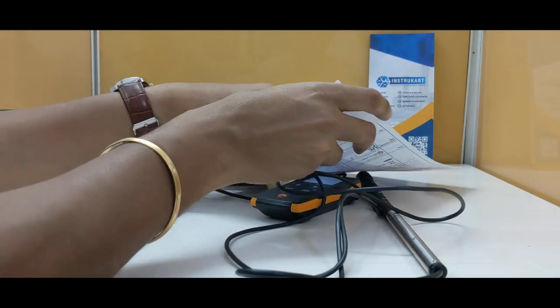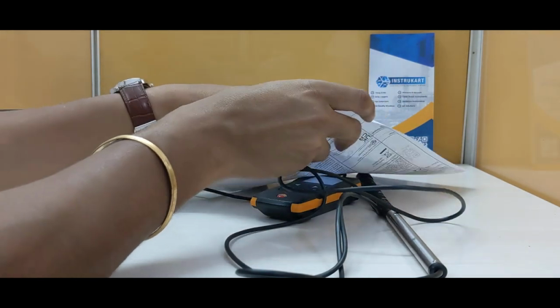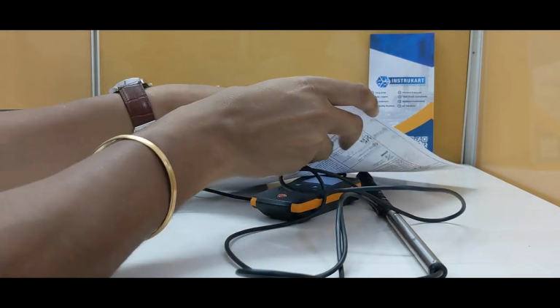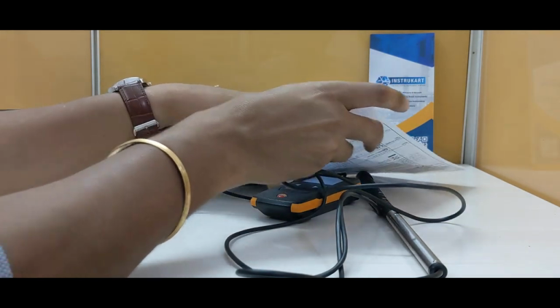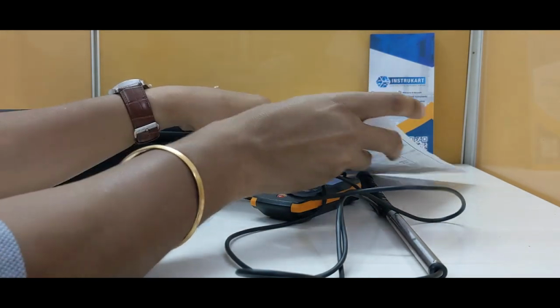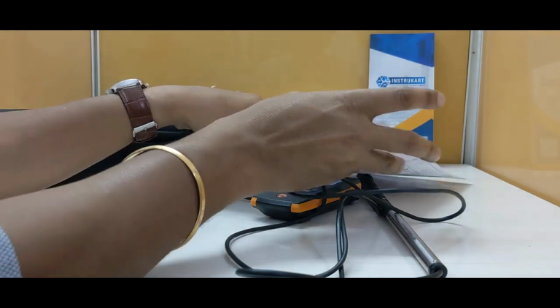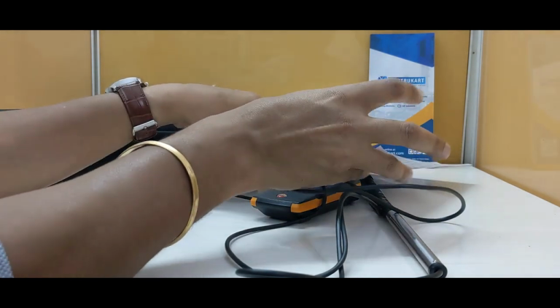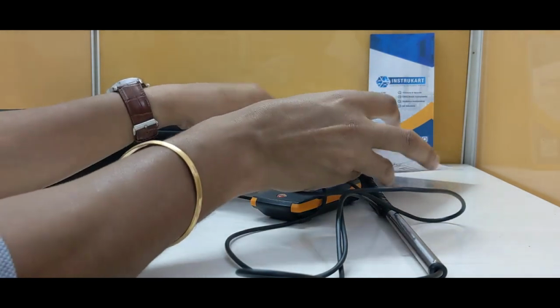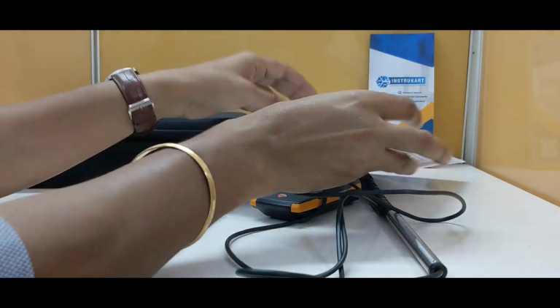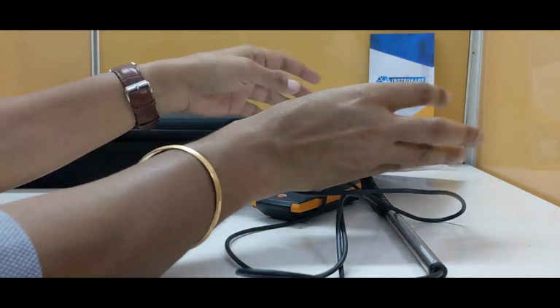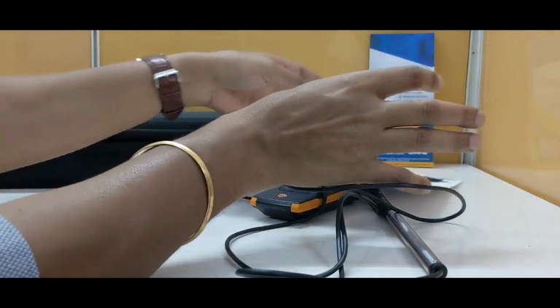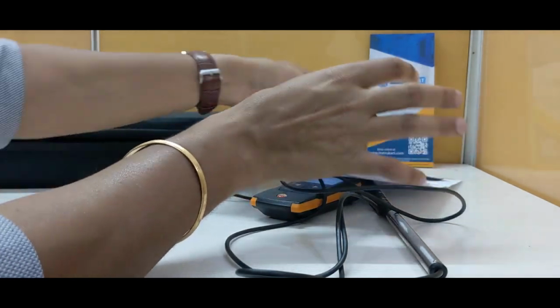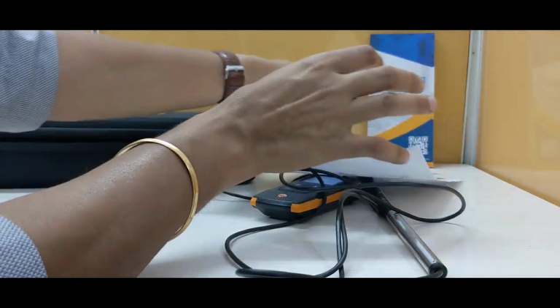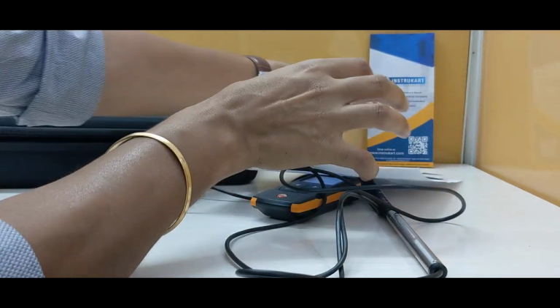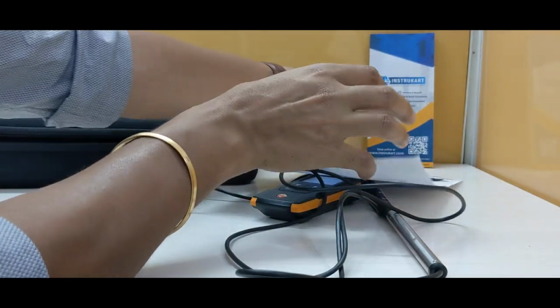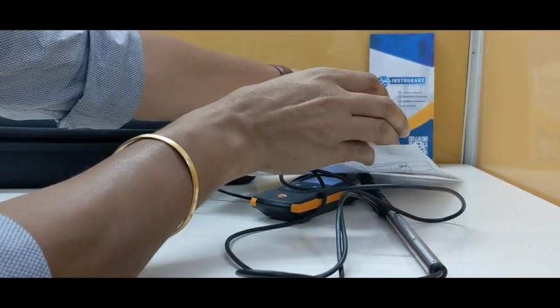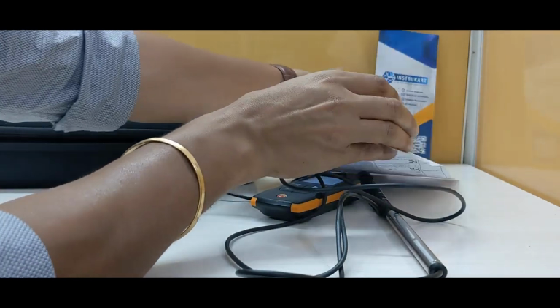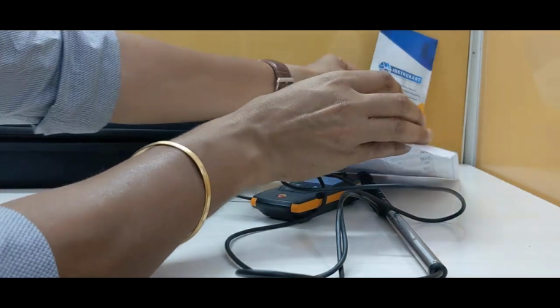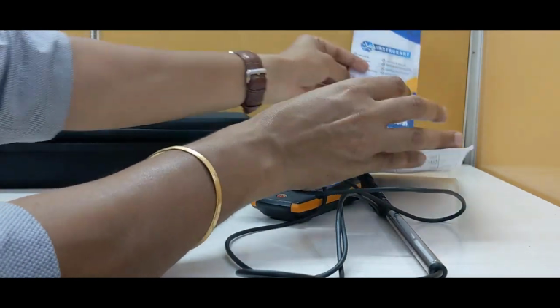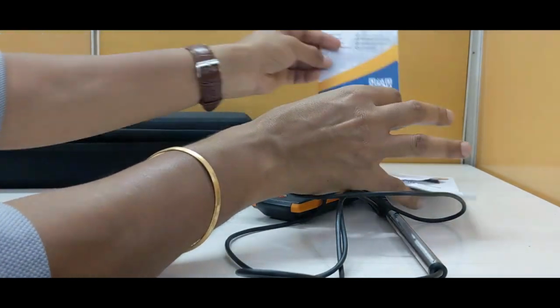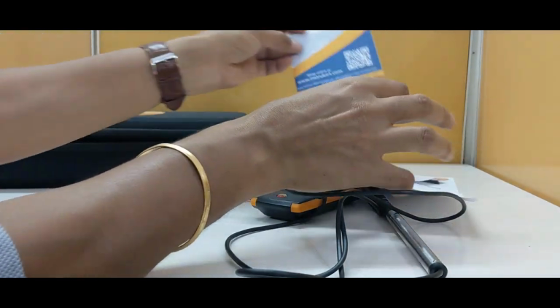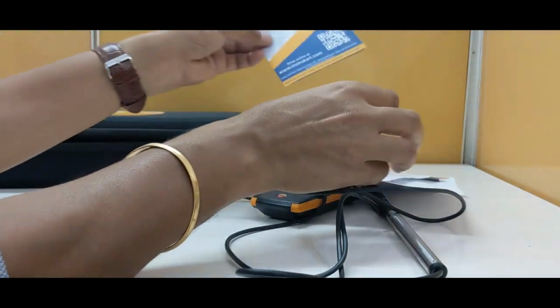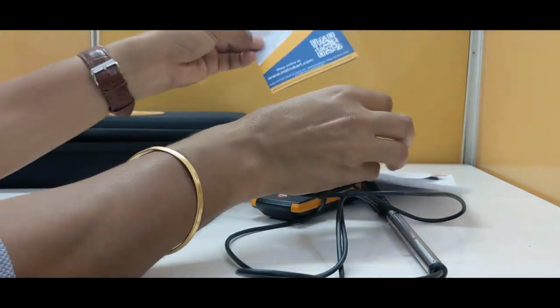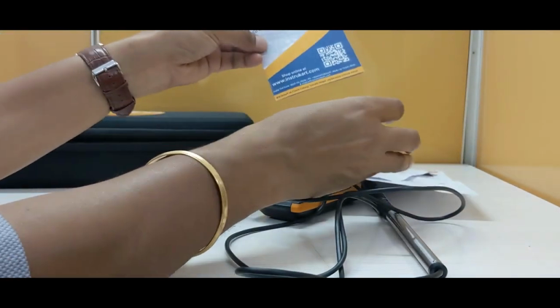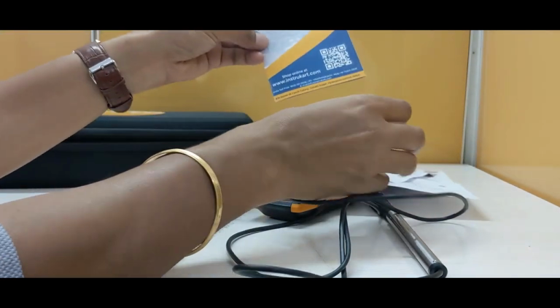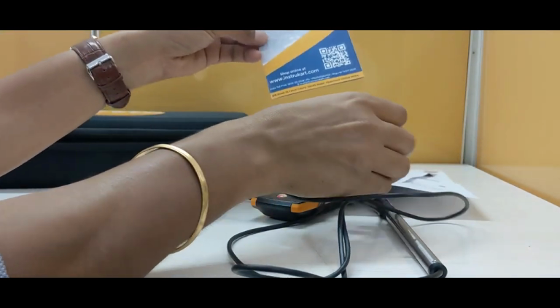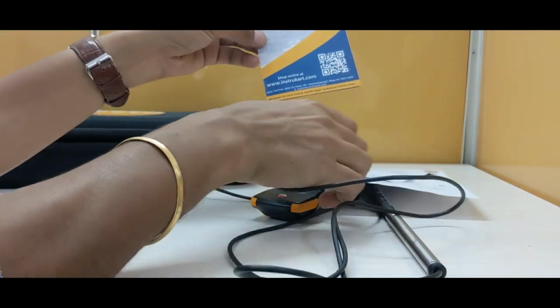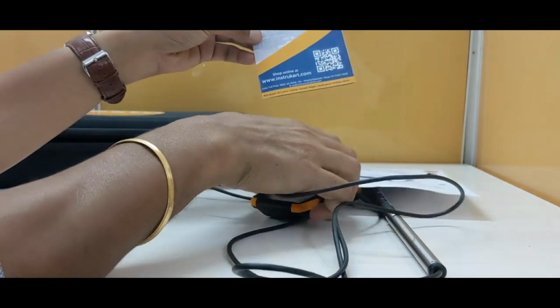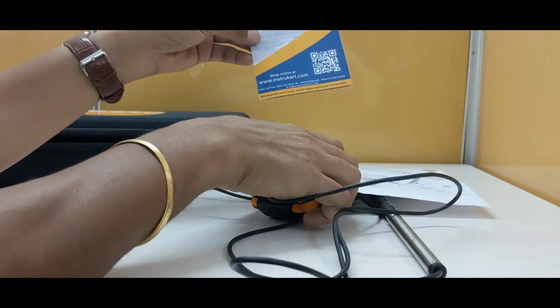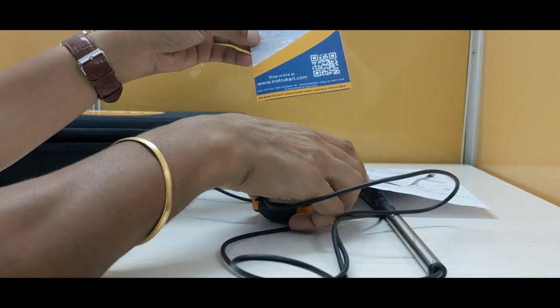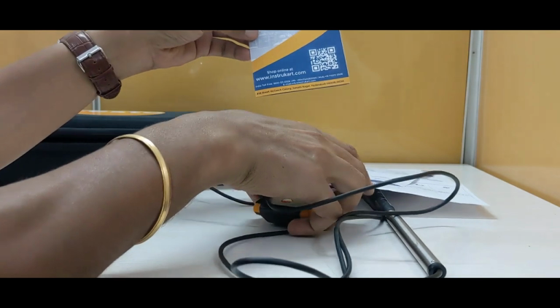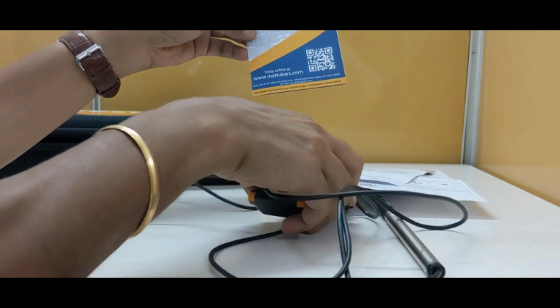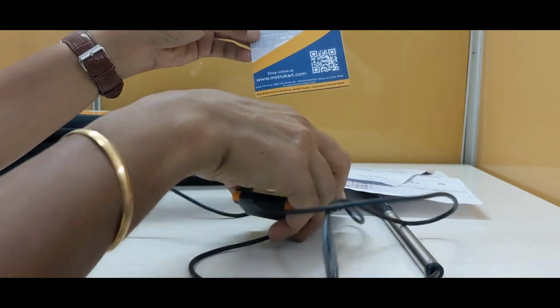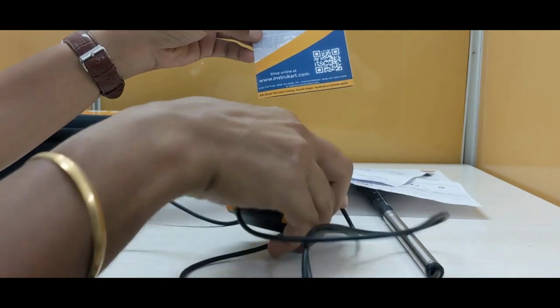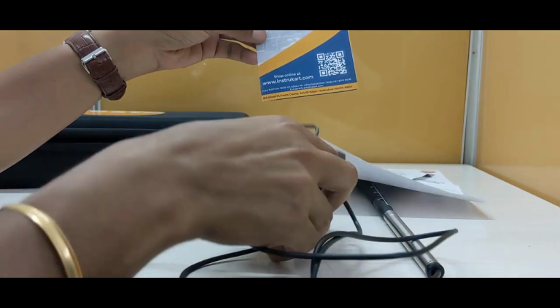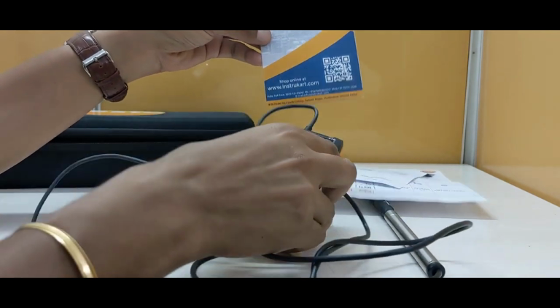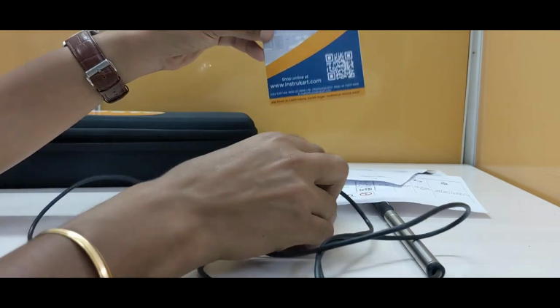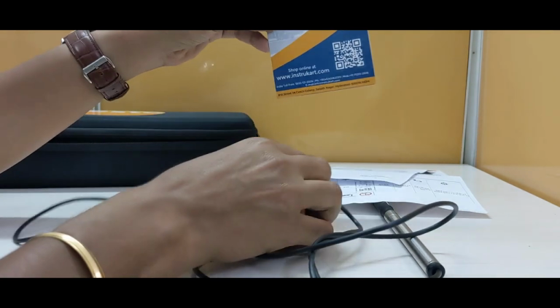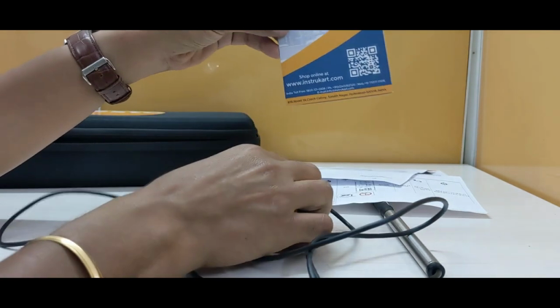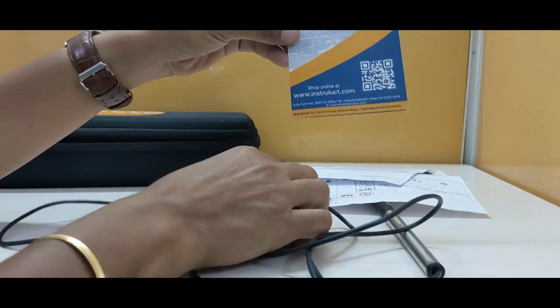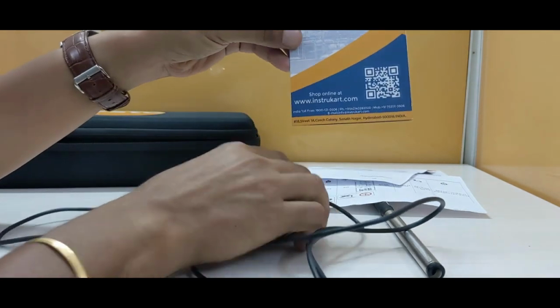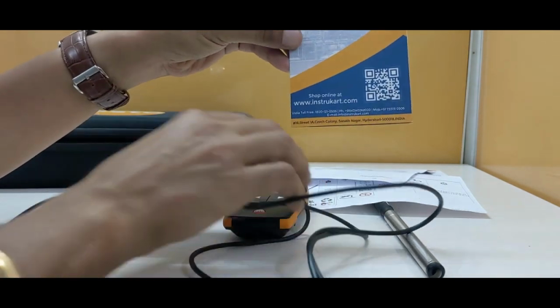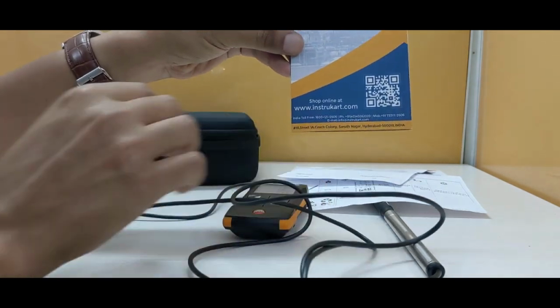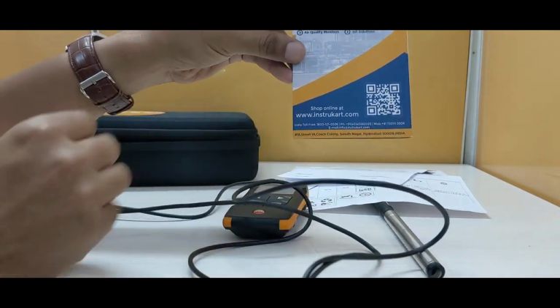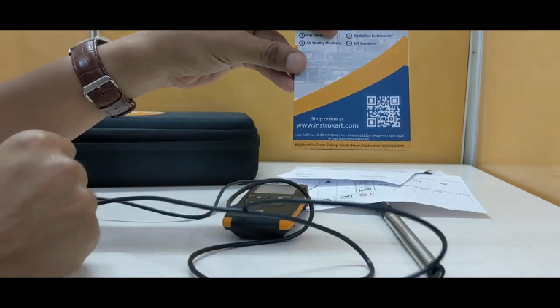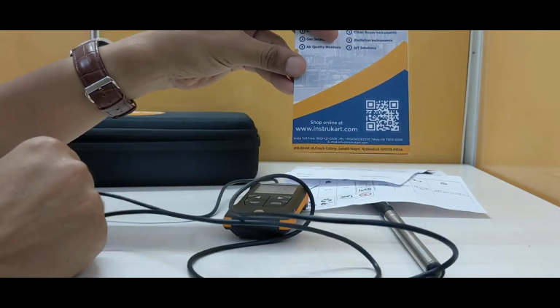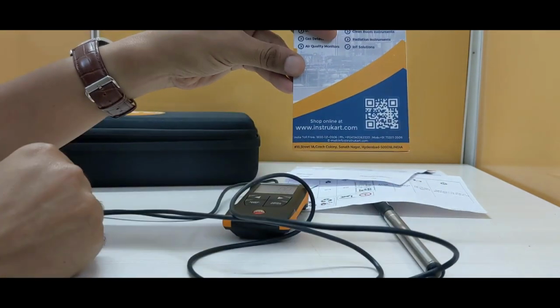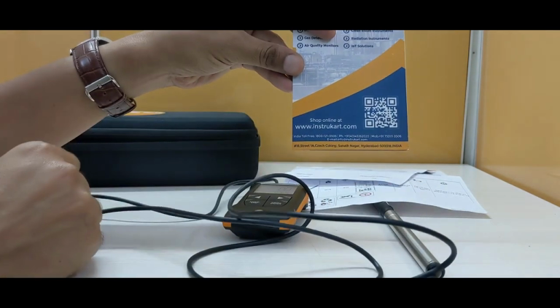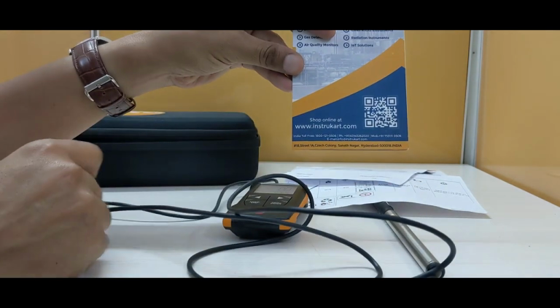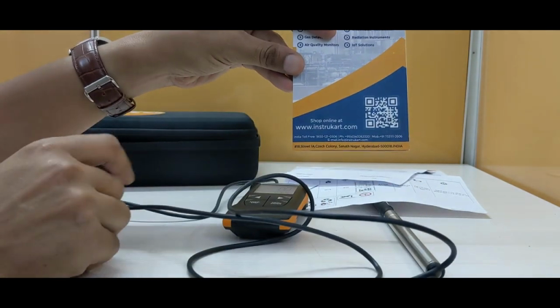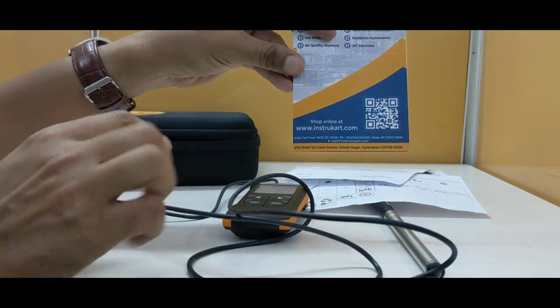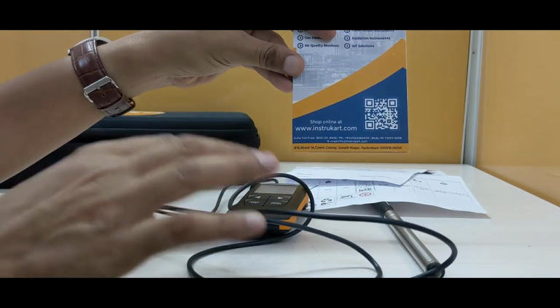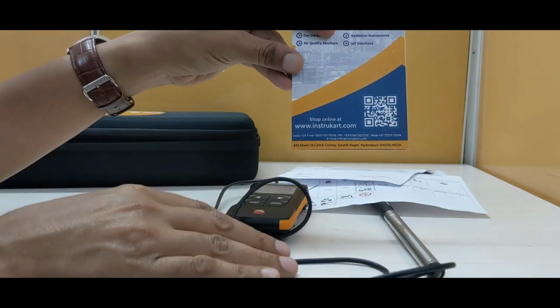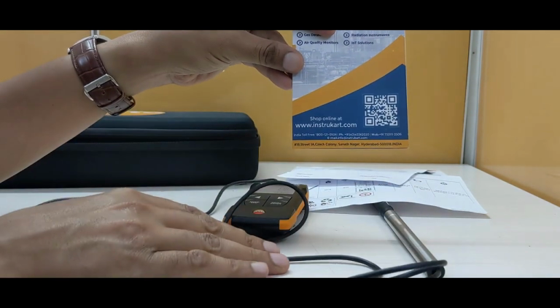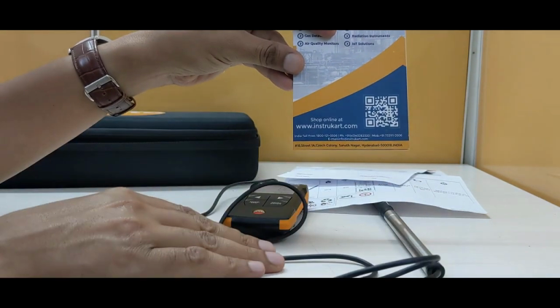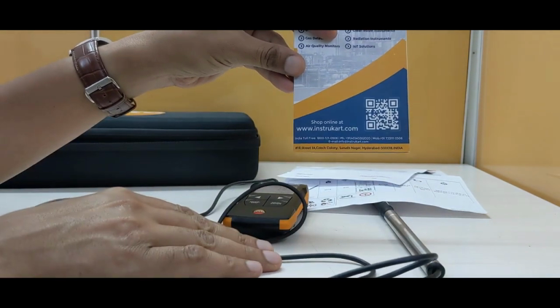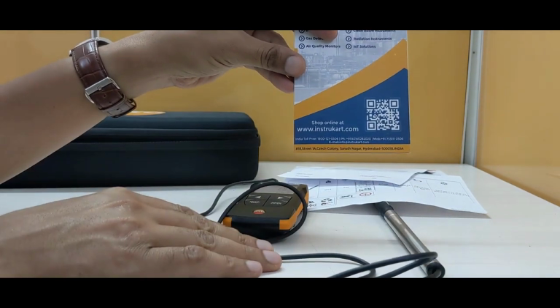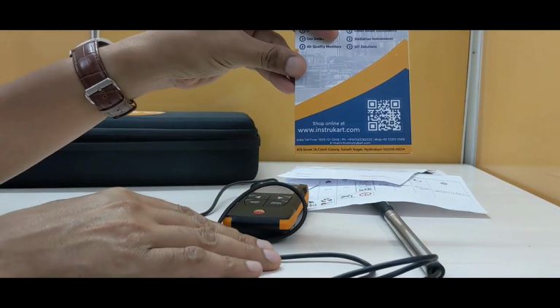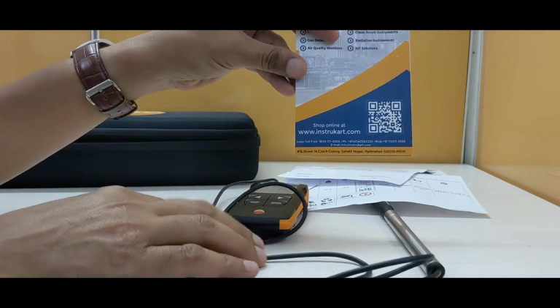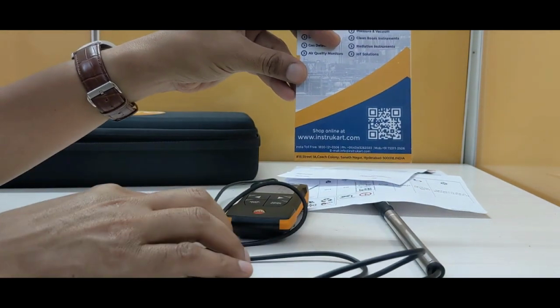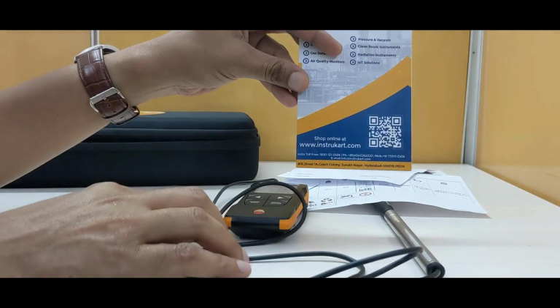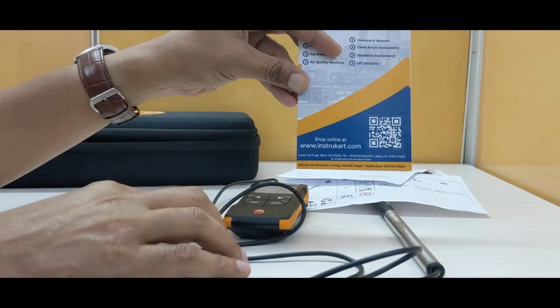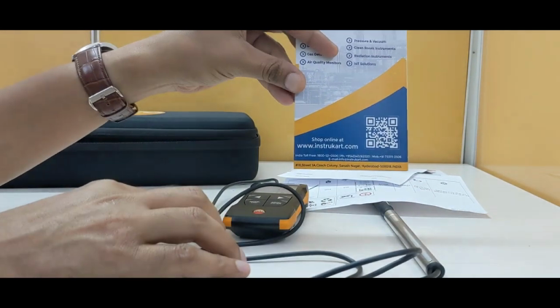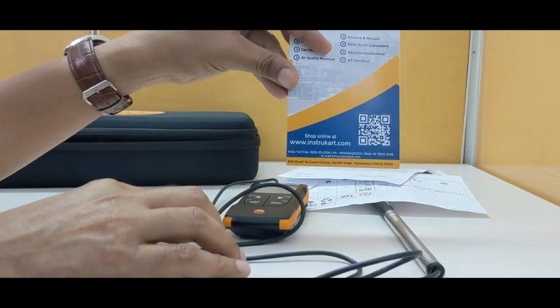For more information on this device, you can always reach our expert at InstruCart.com.